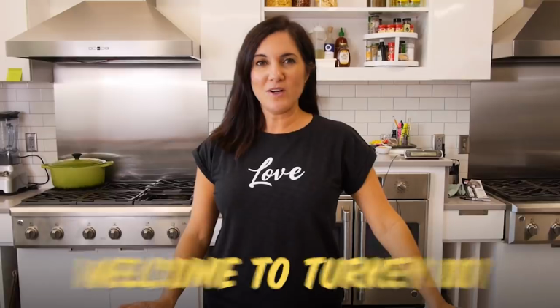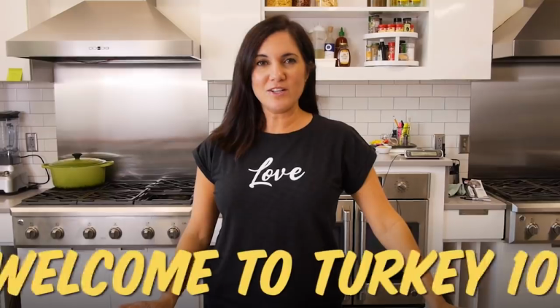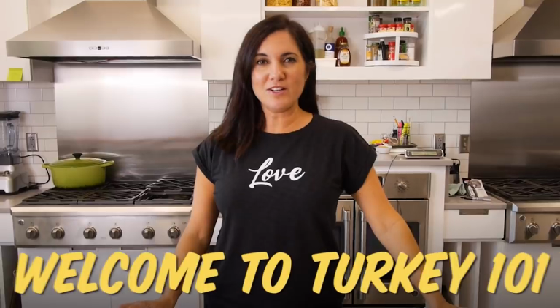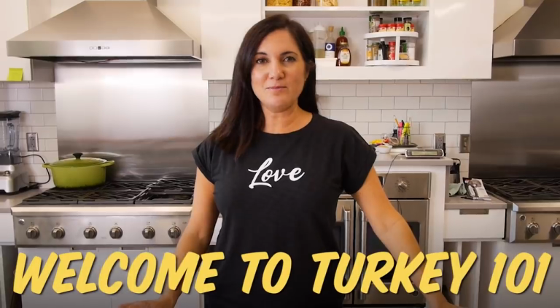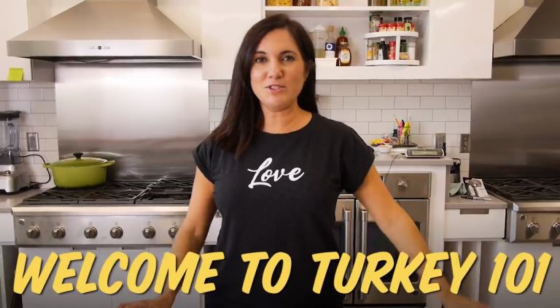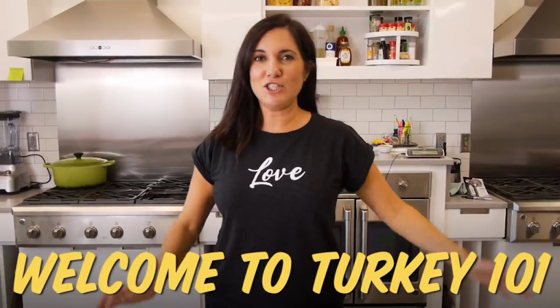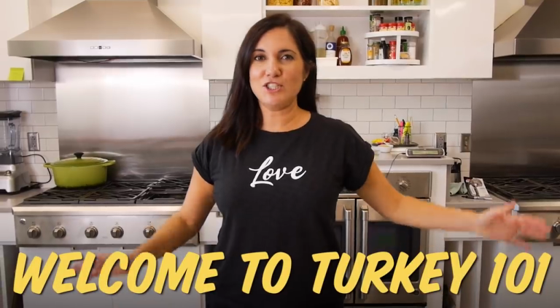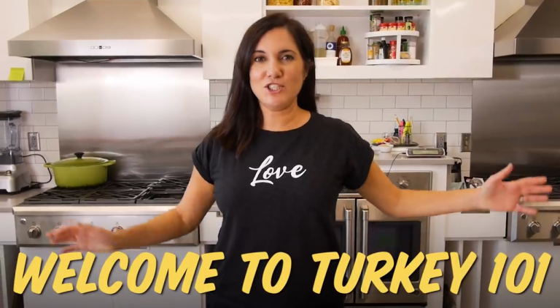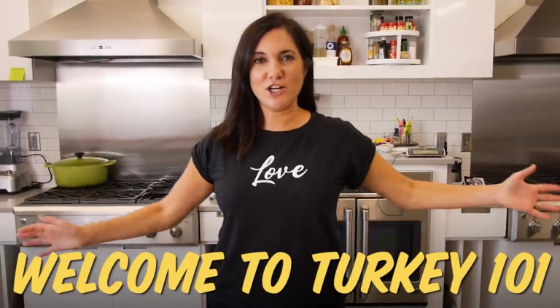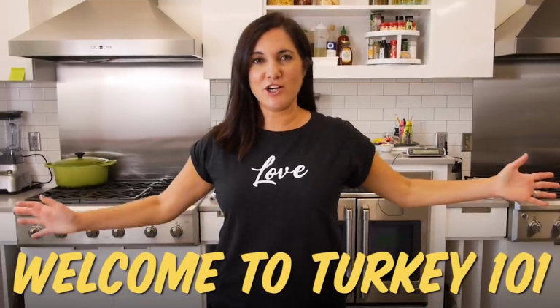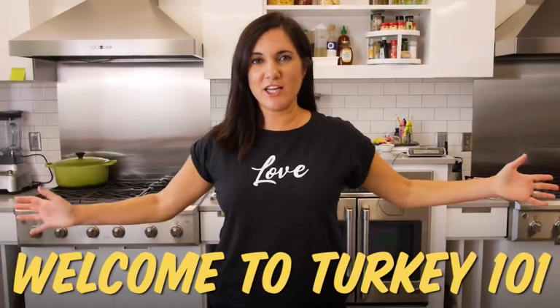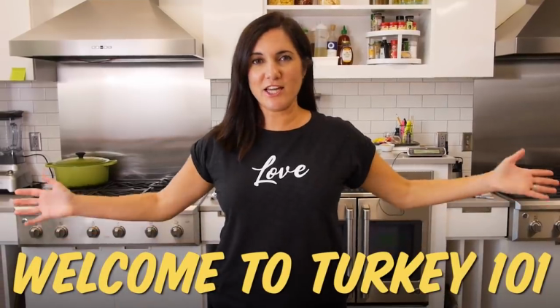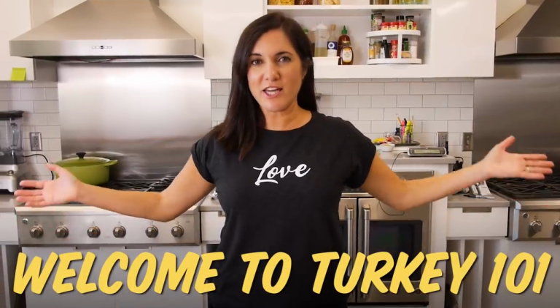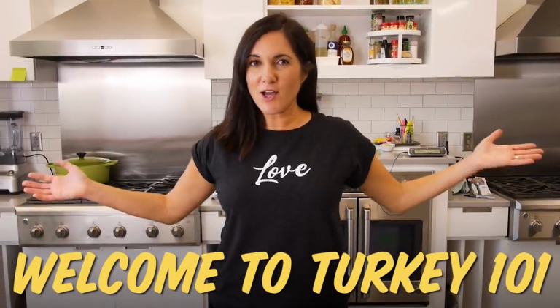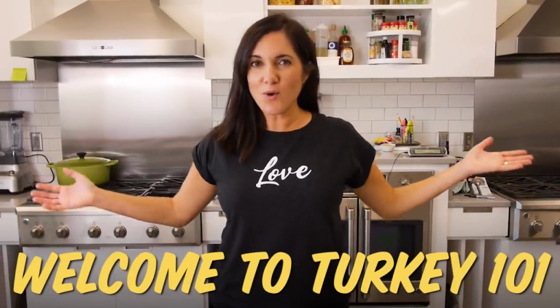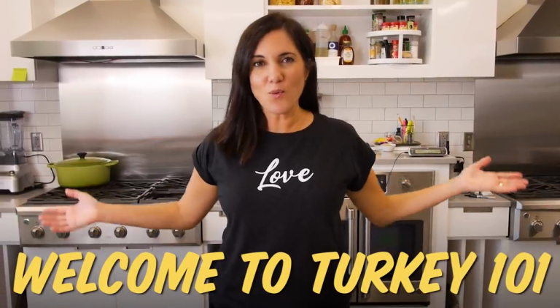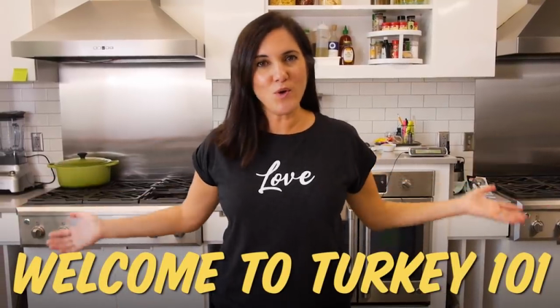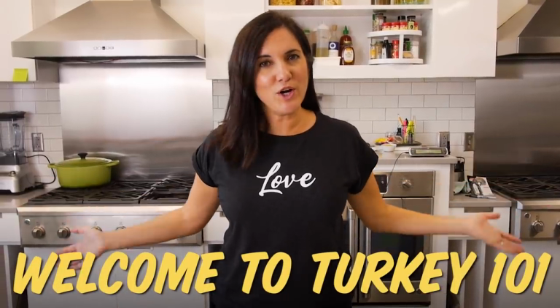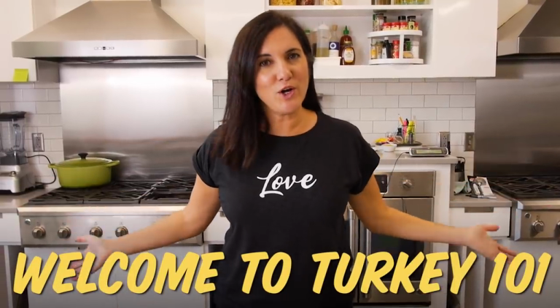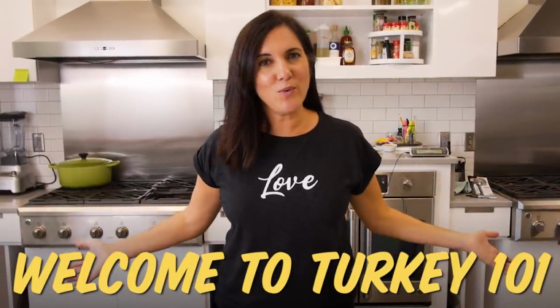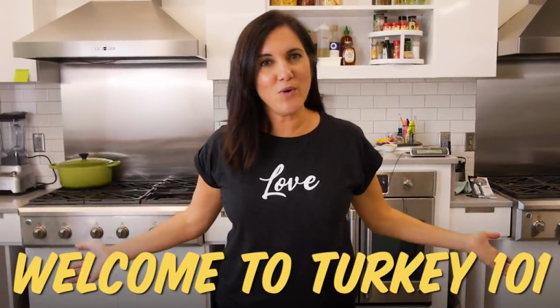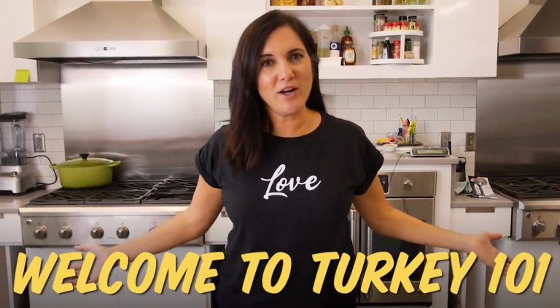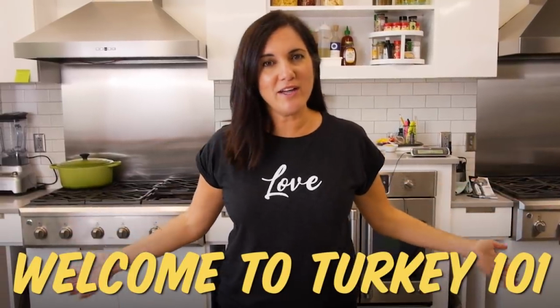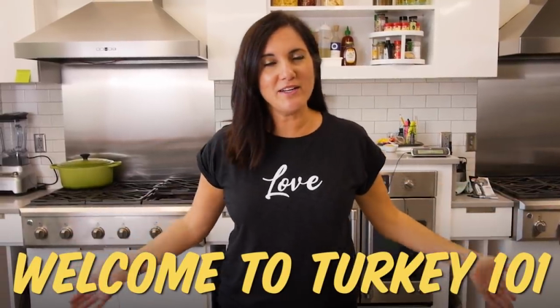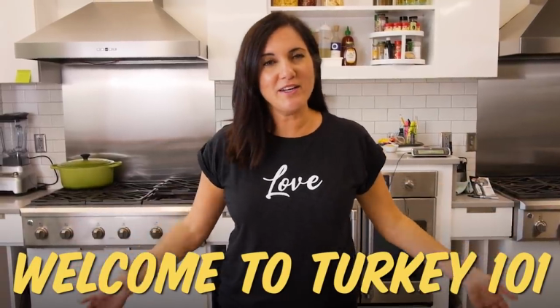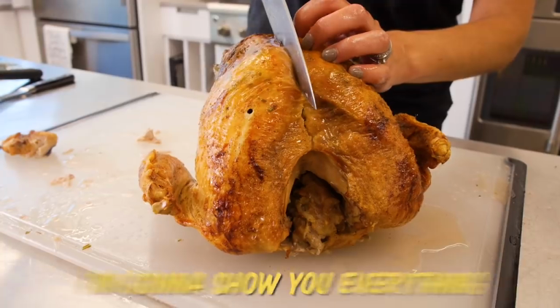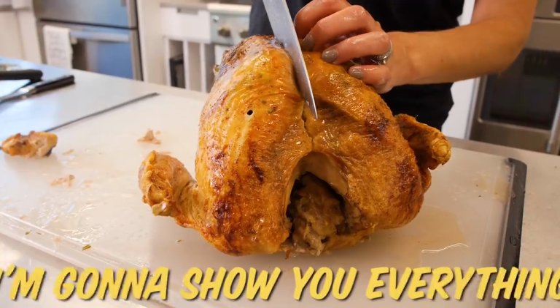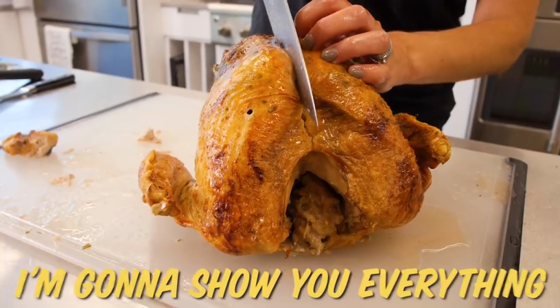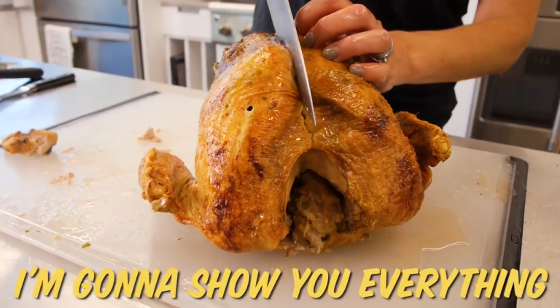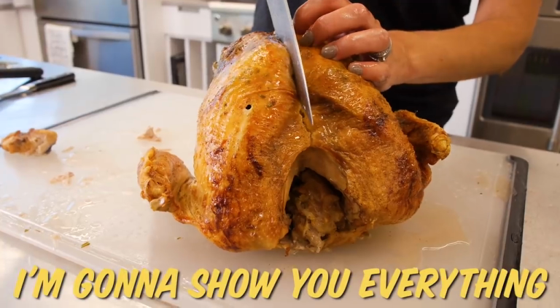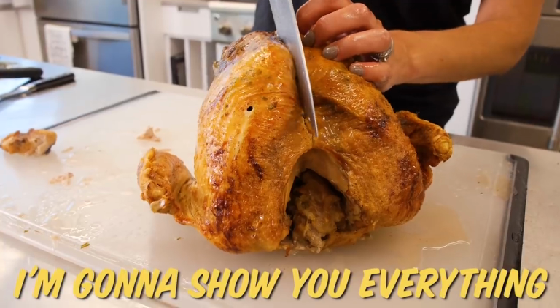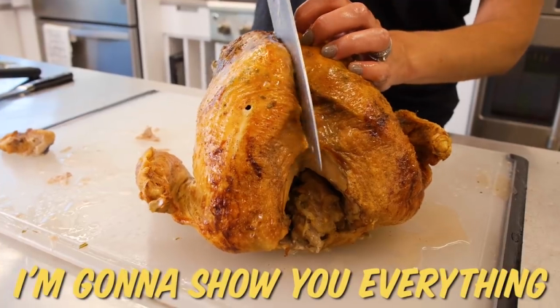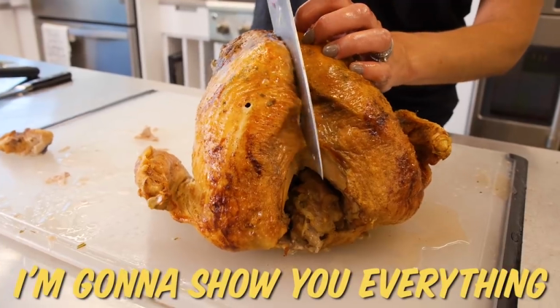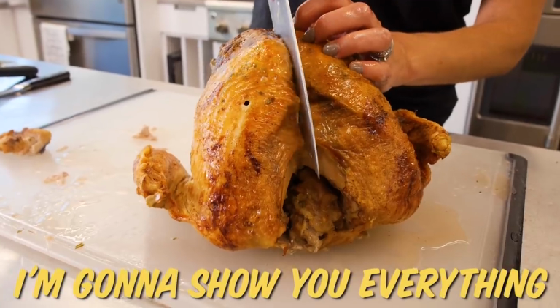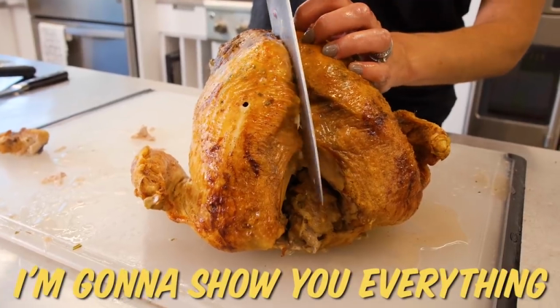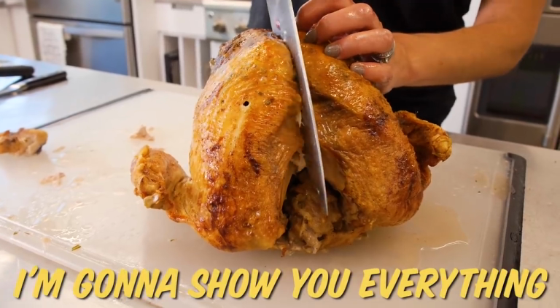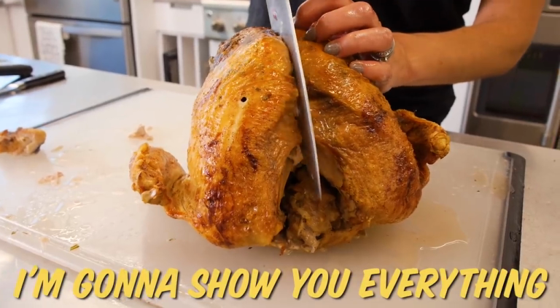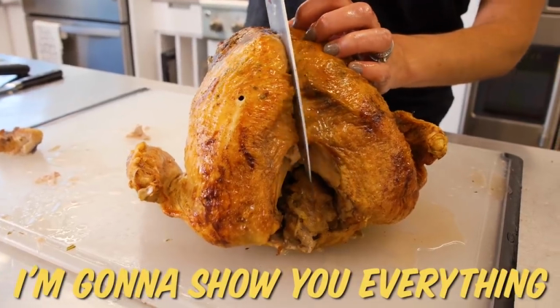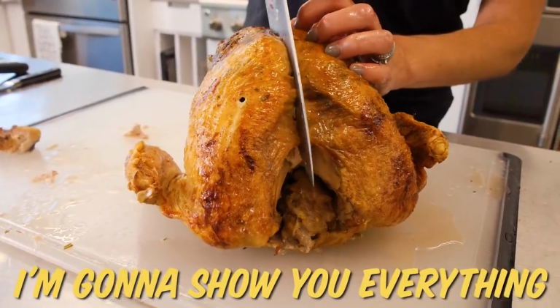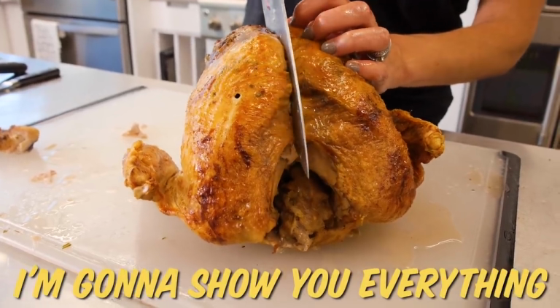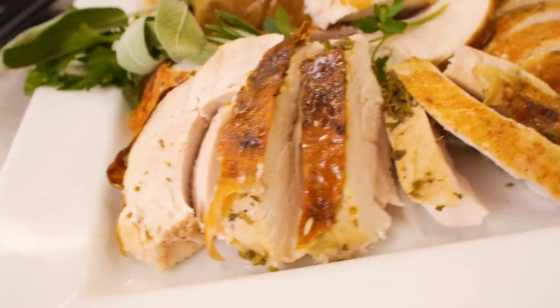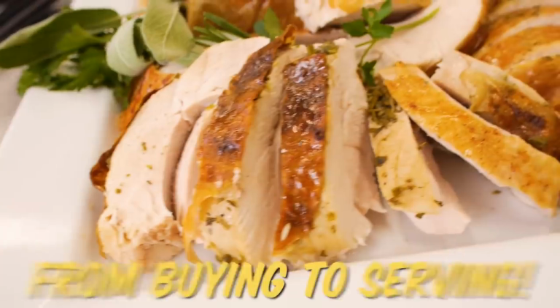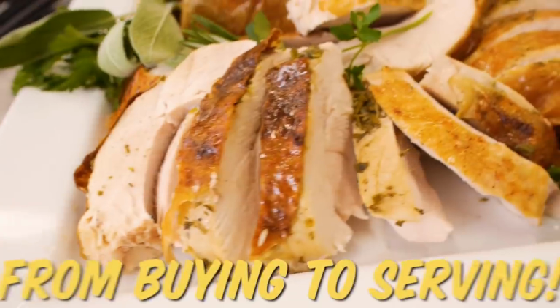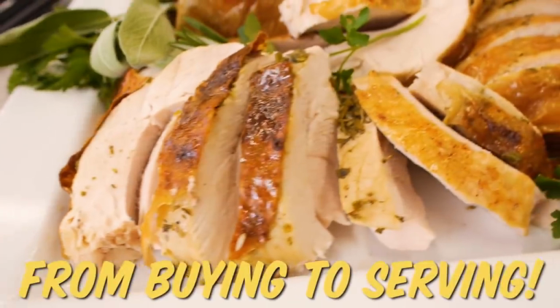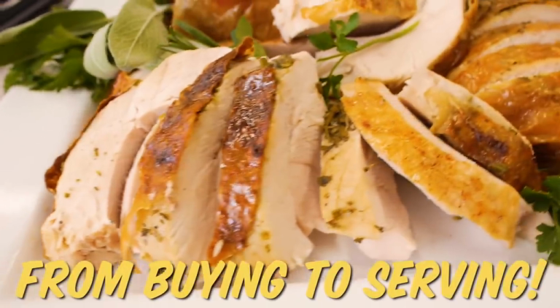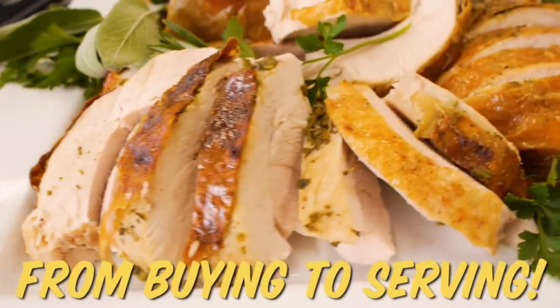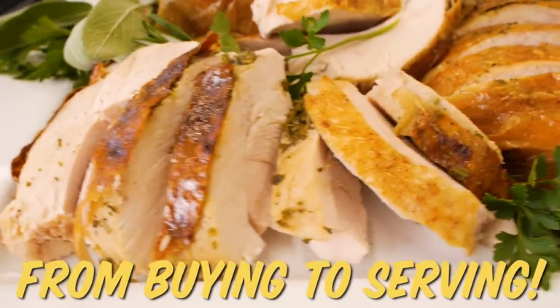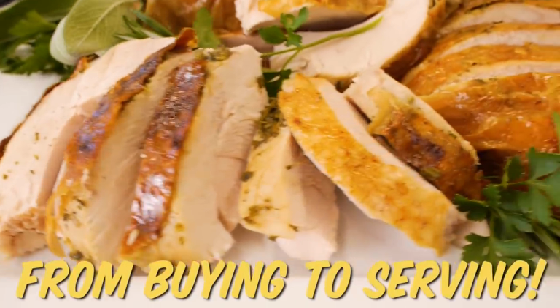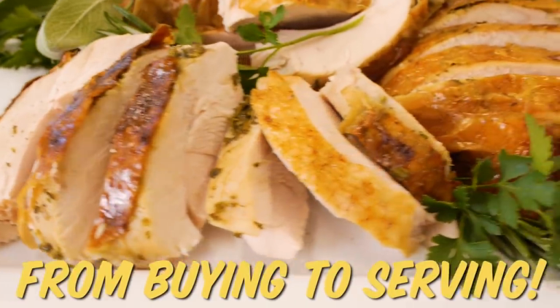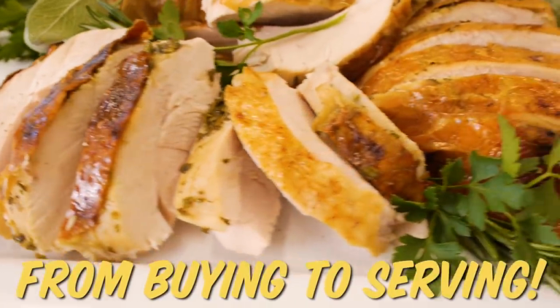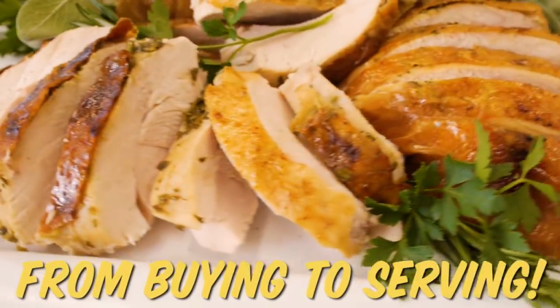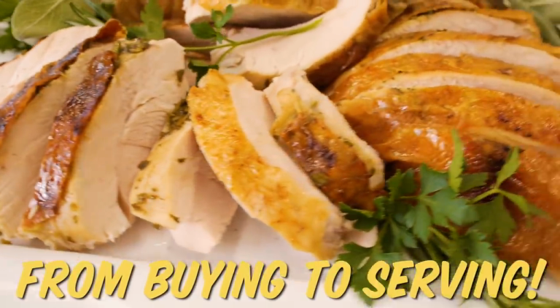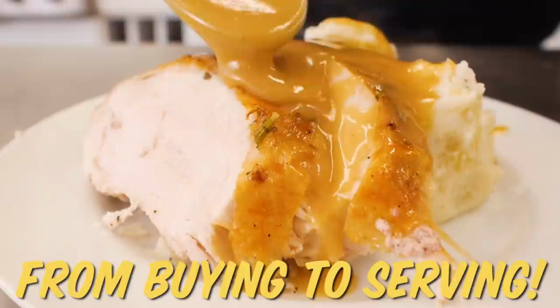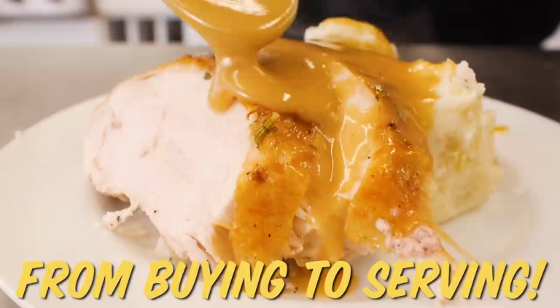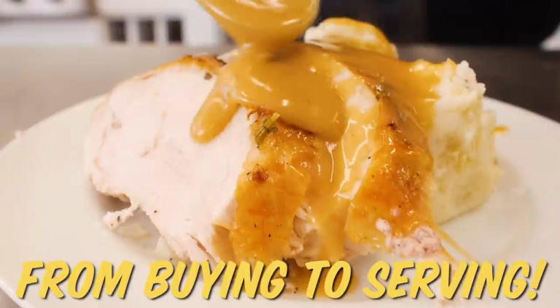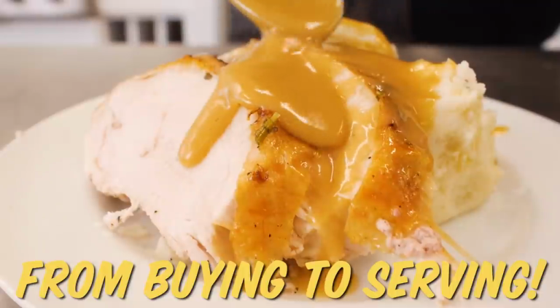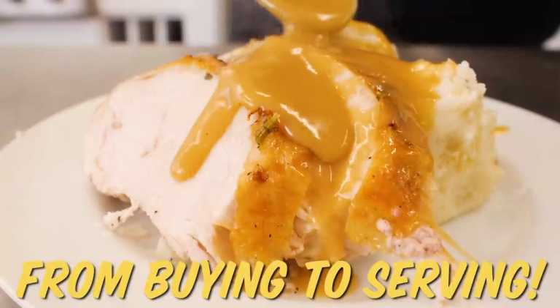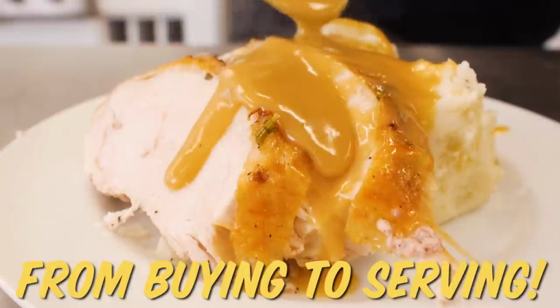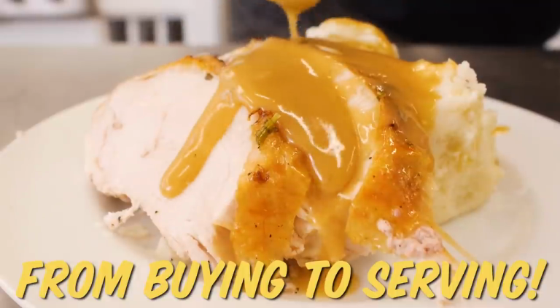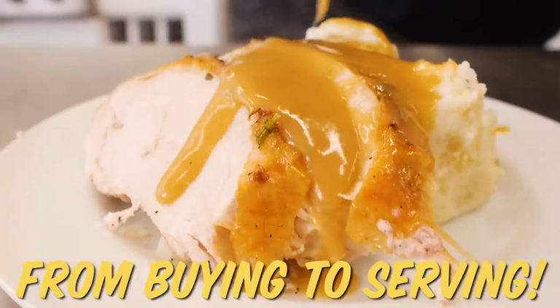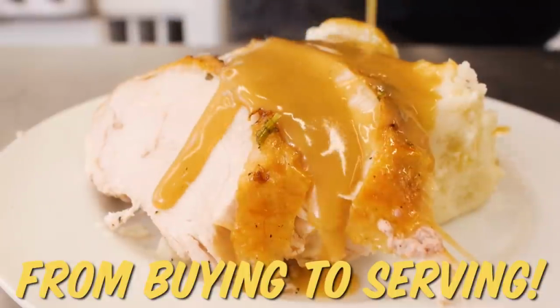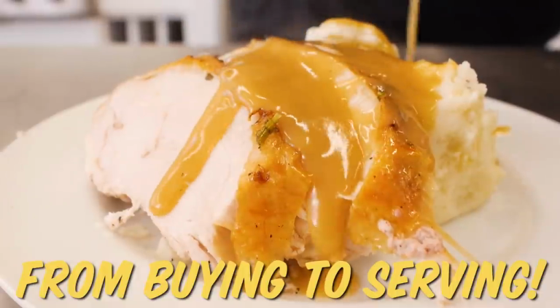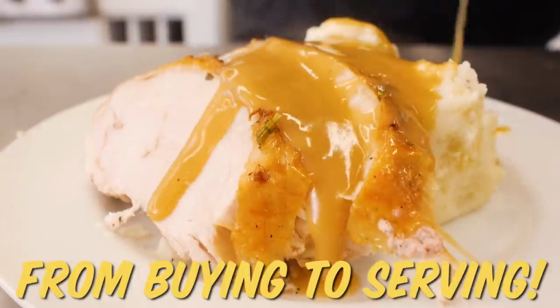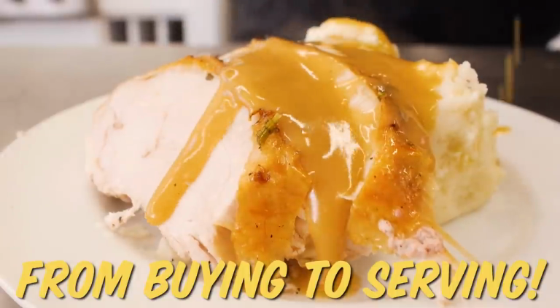Welcome to Turkey 101. I'm going to show you everything from buying that turkey to serving it up to your friends and family.